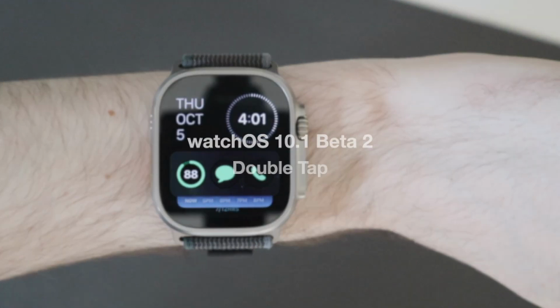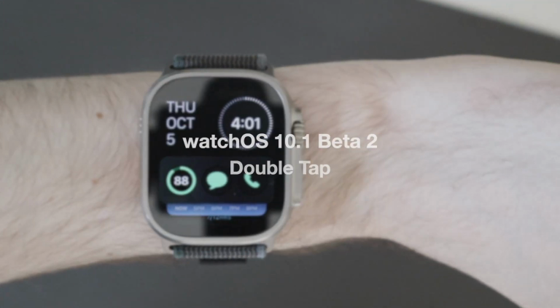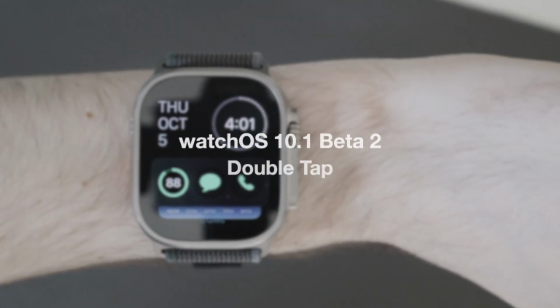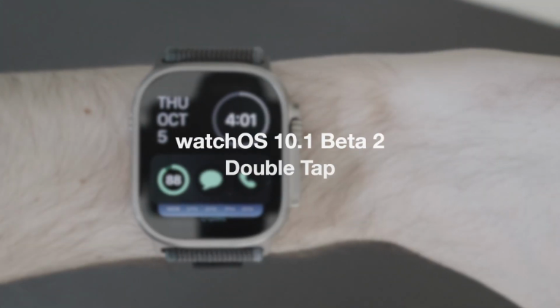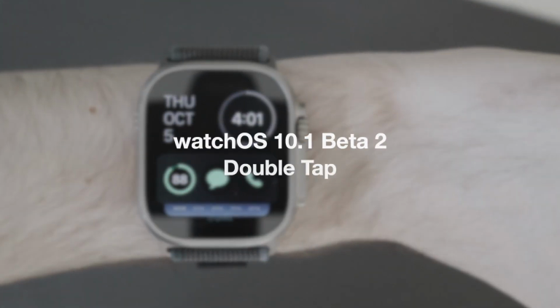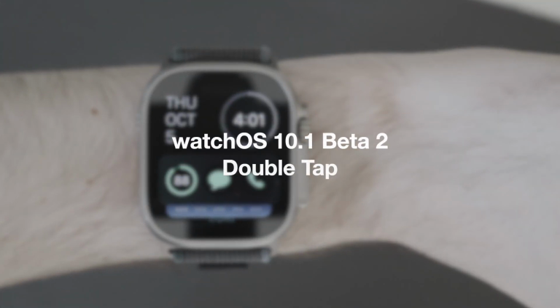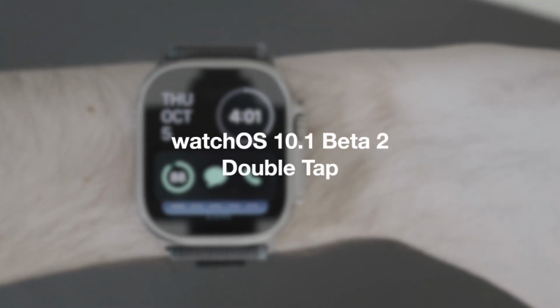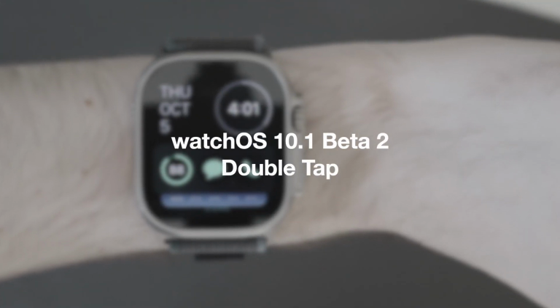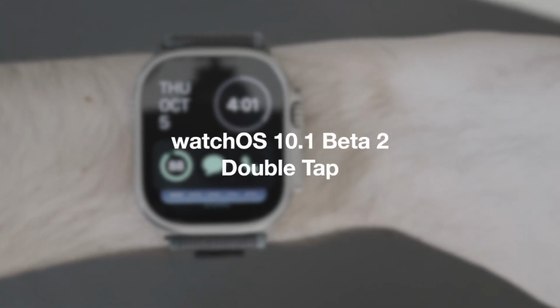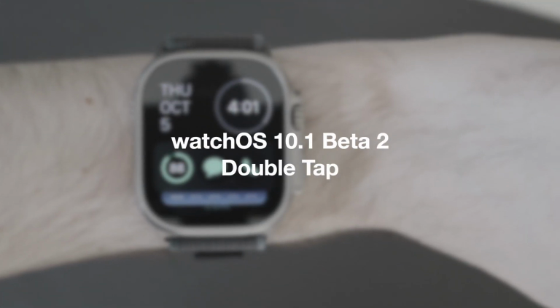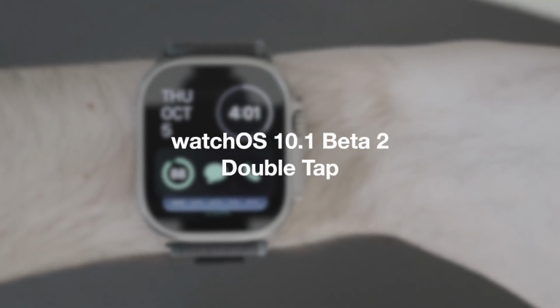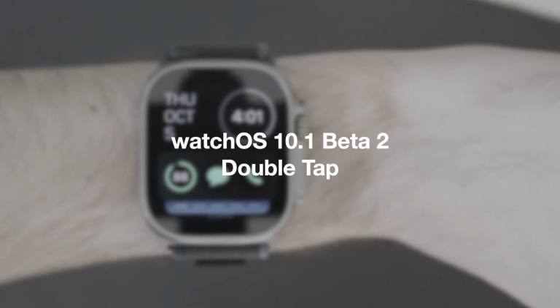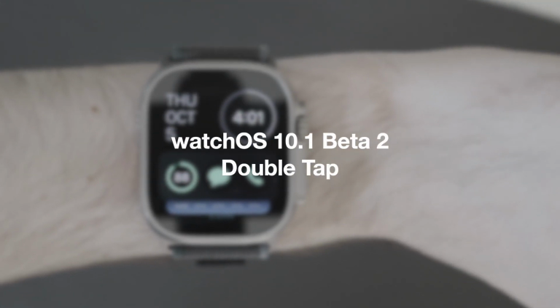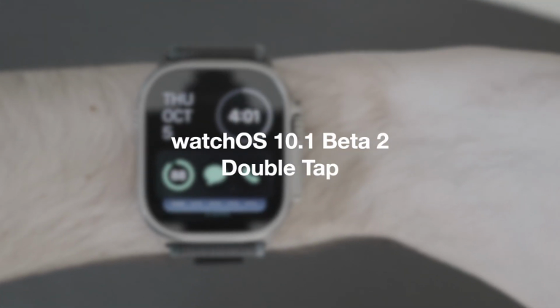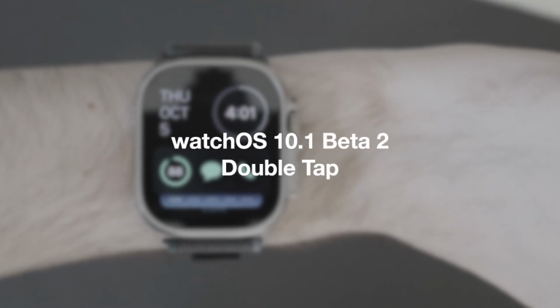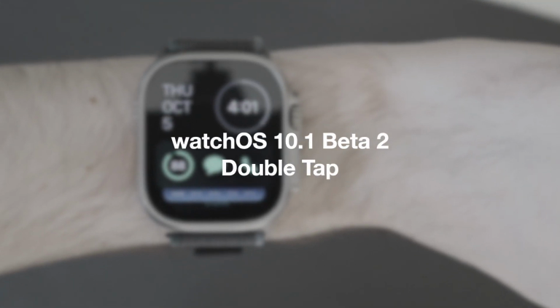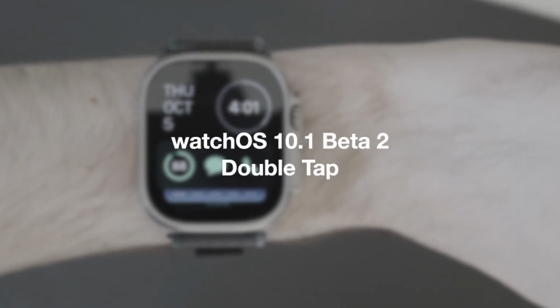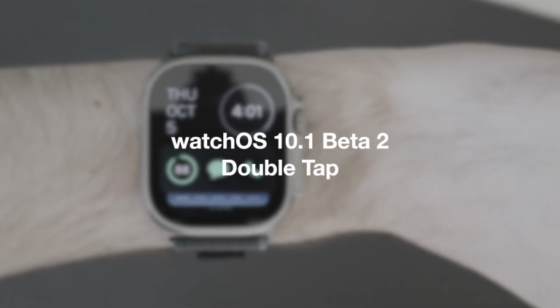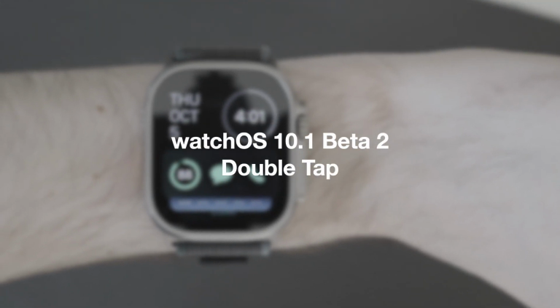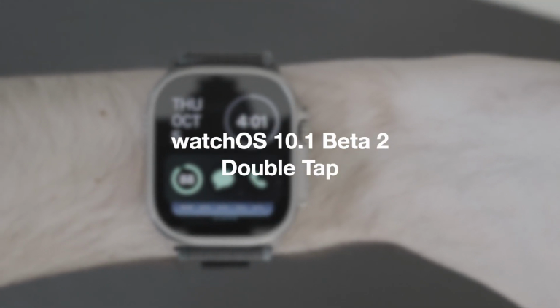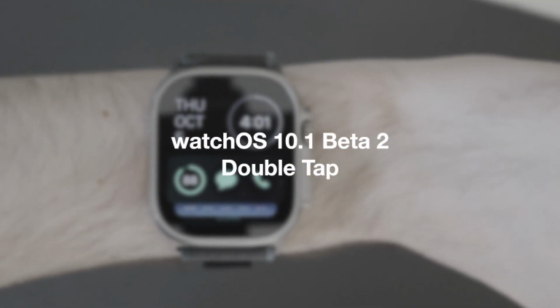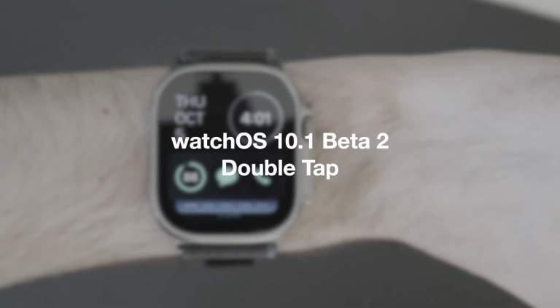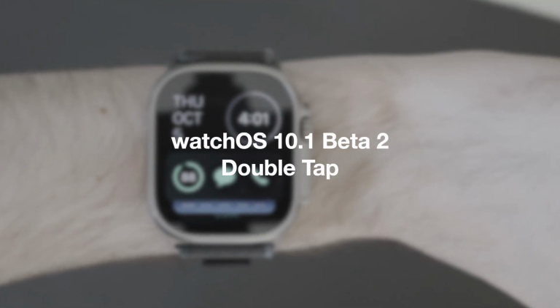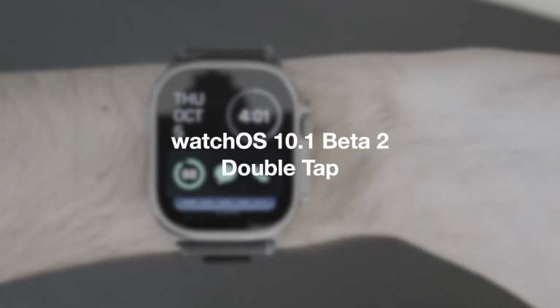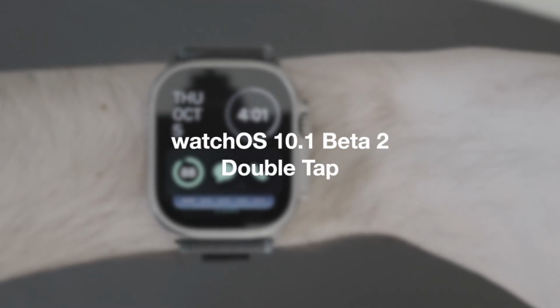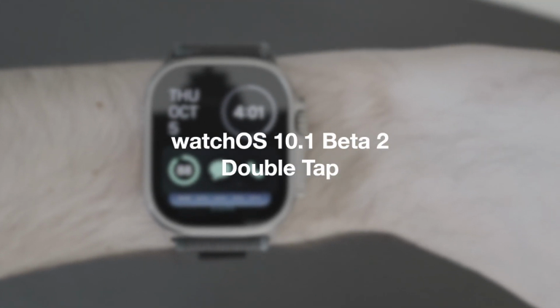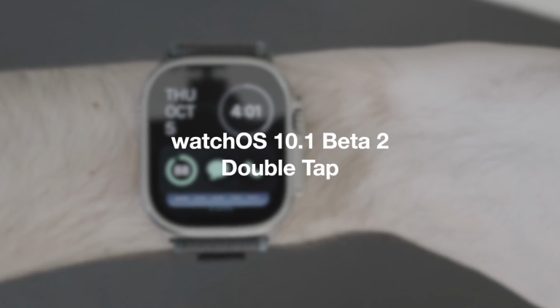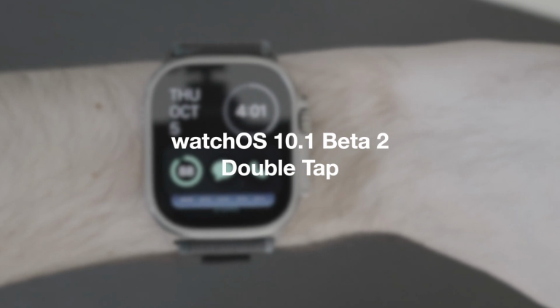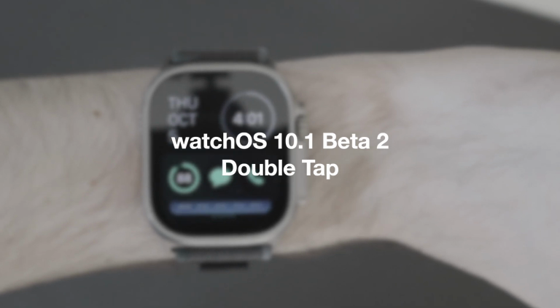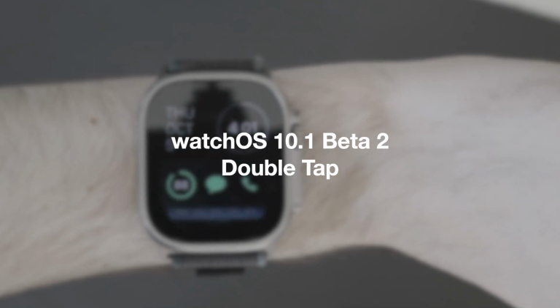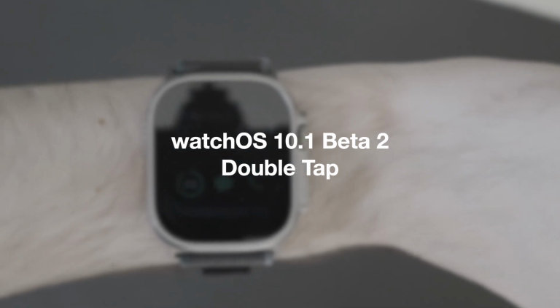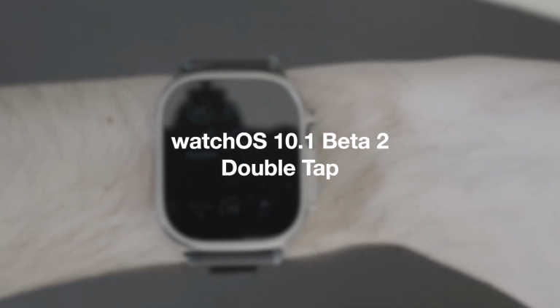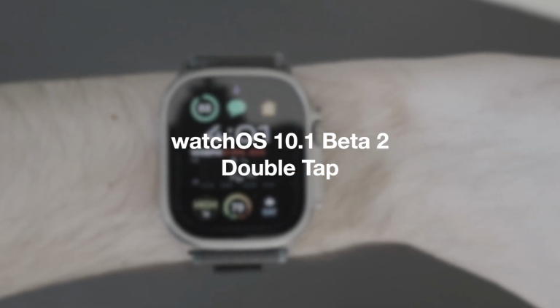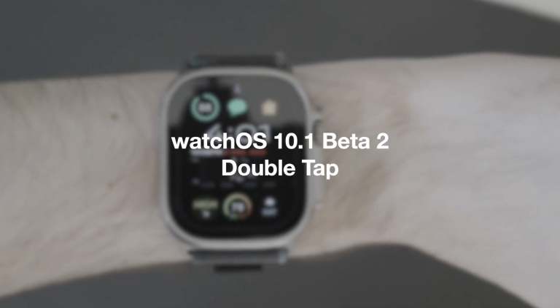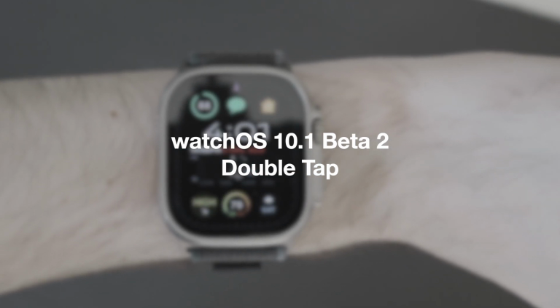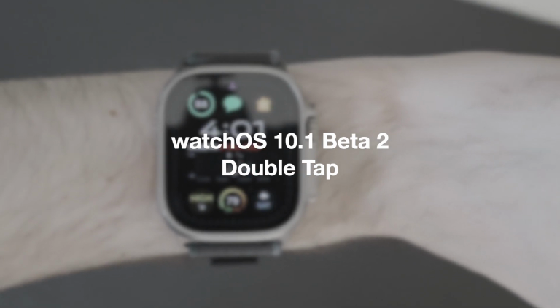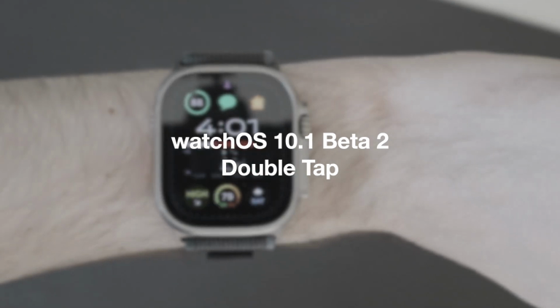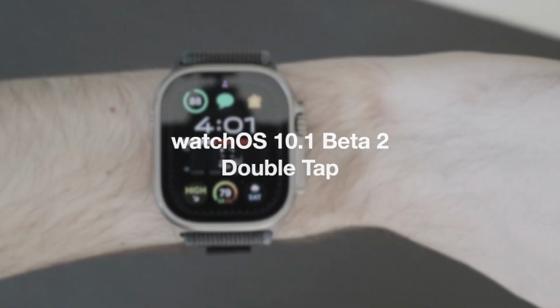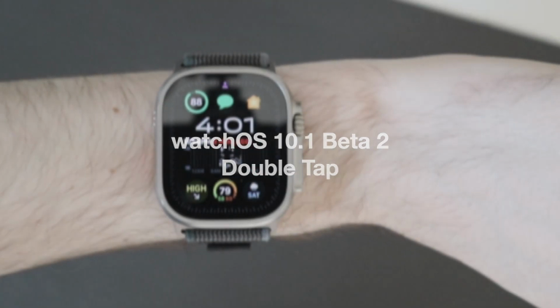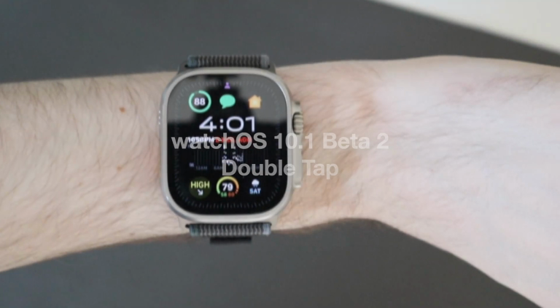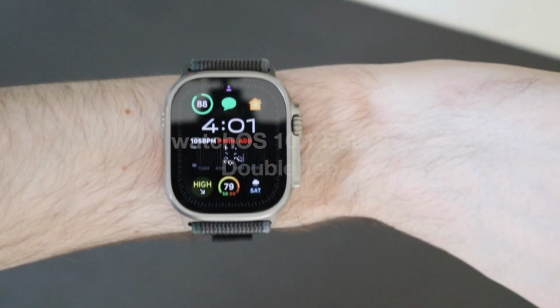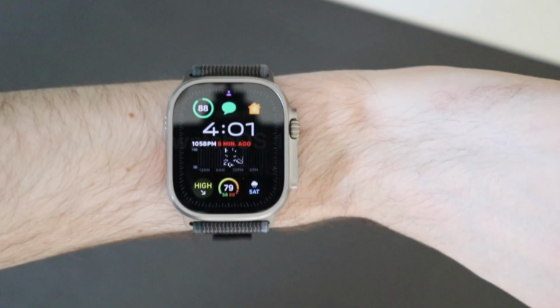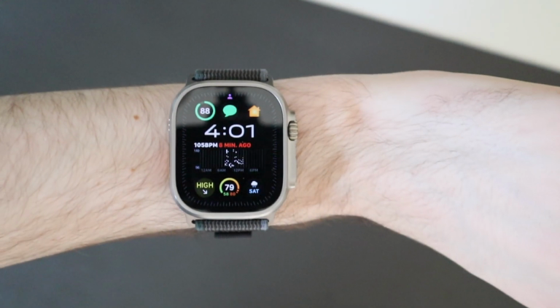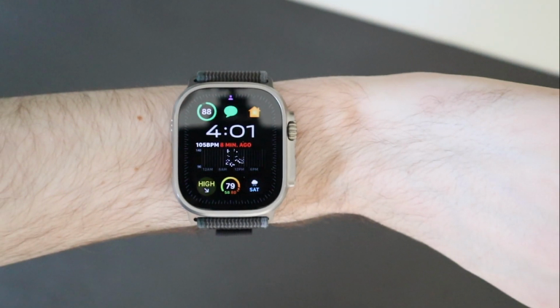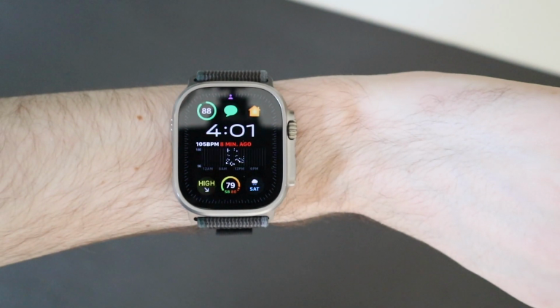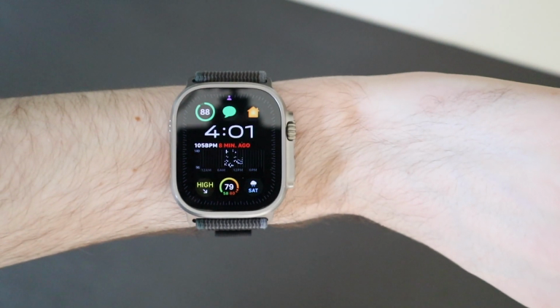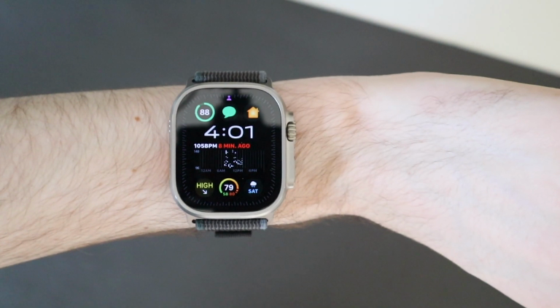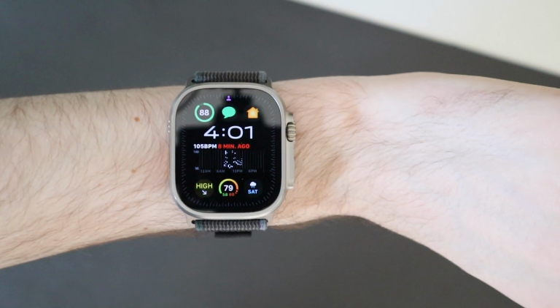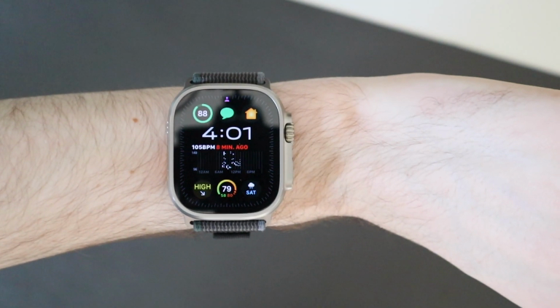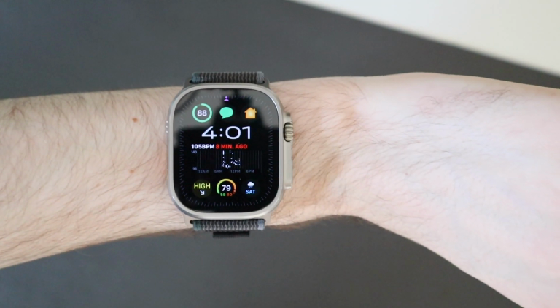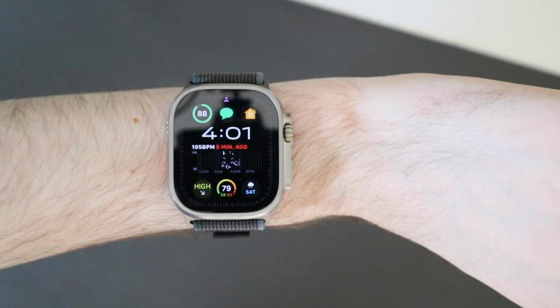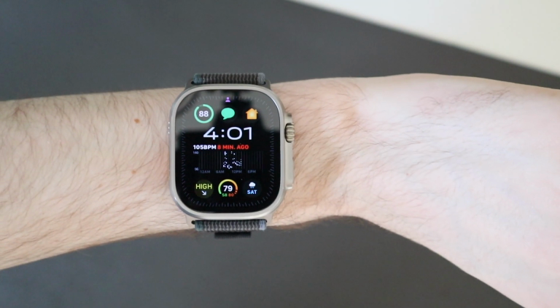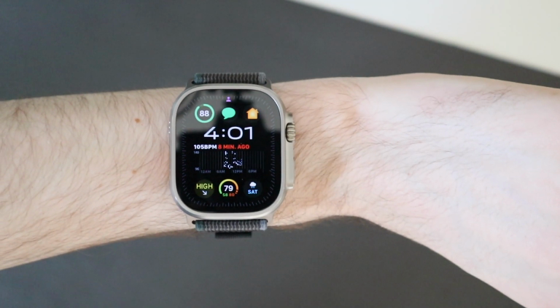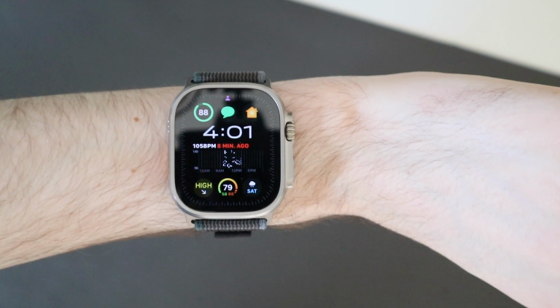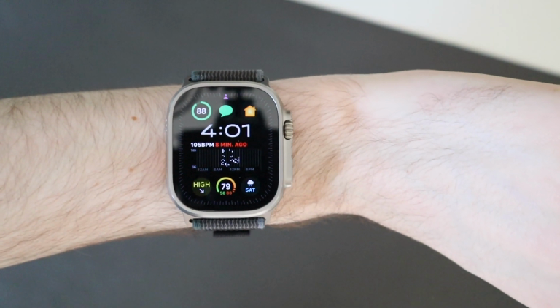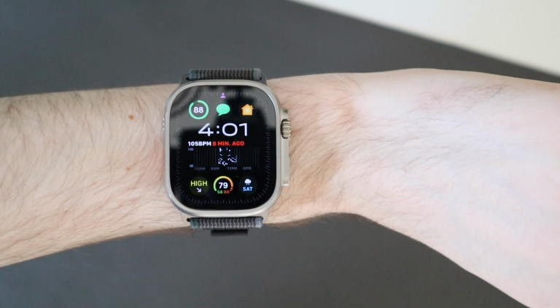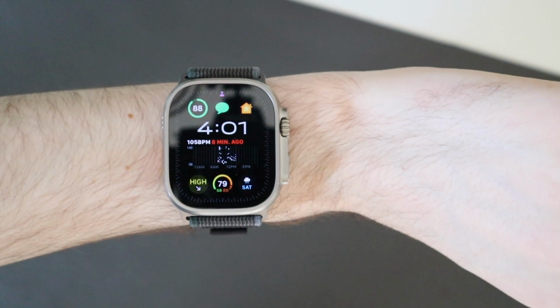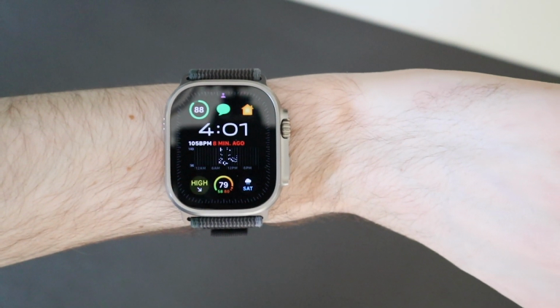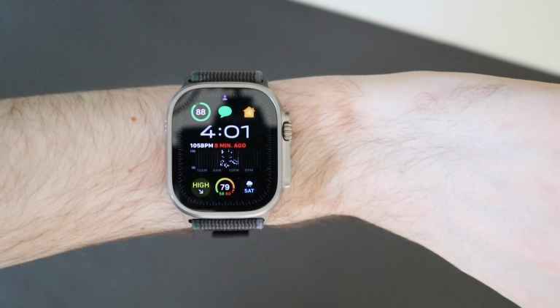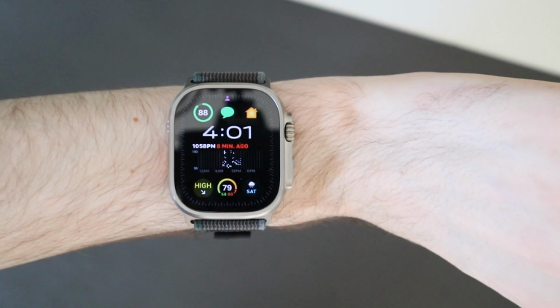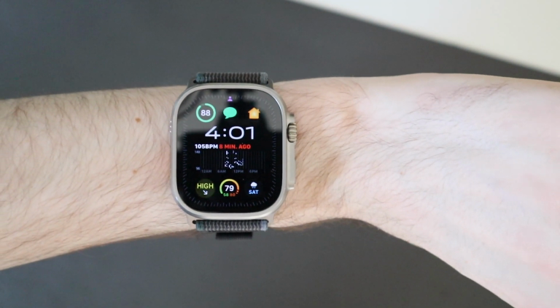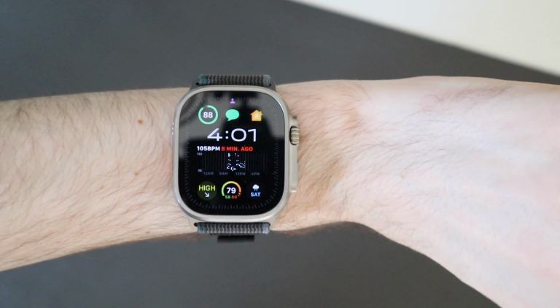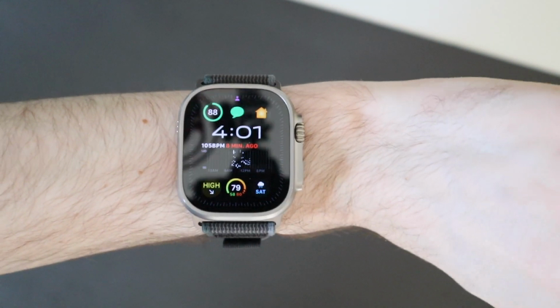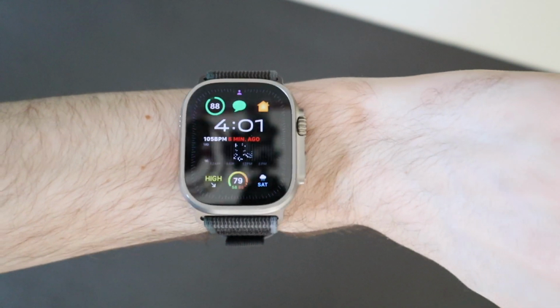Good afternoon, Colin here with TechOut and today I want to show you double tap on watchOS 10.1 beta 2.